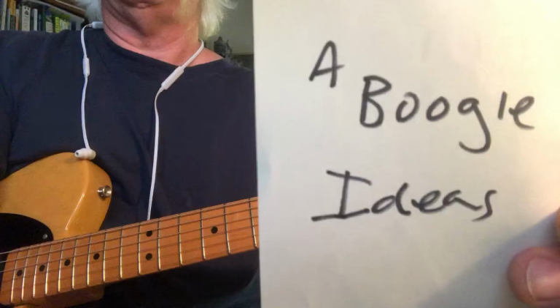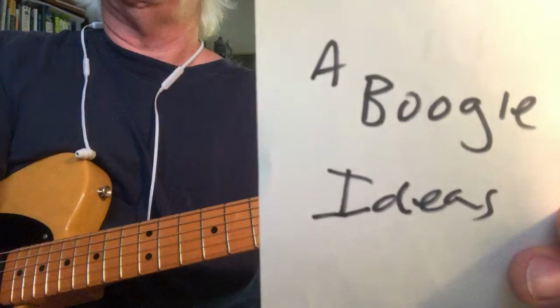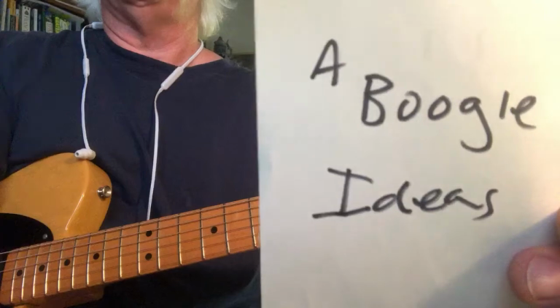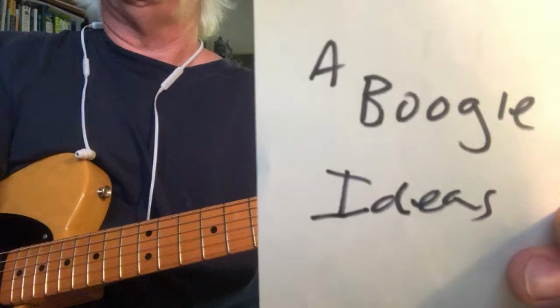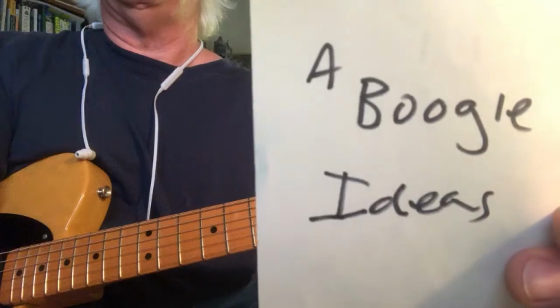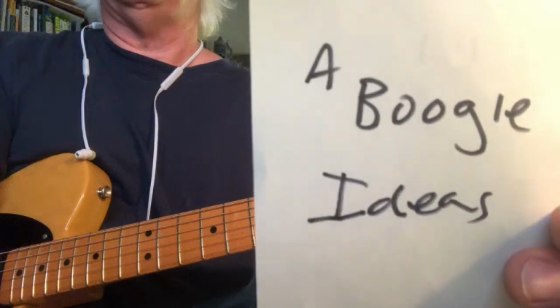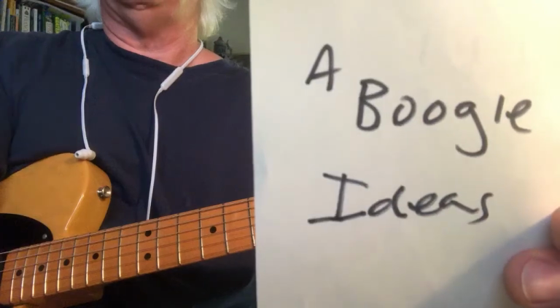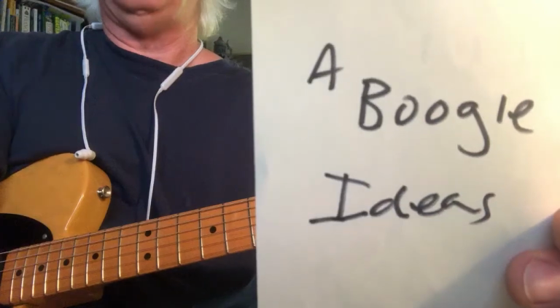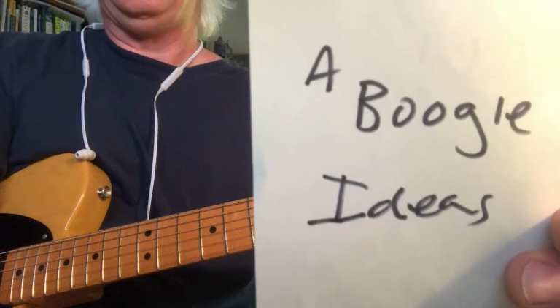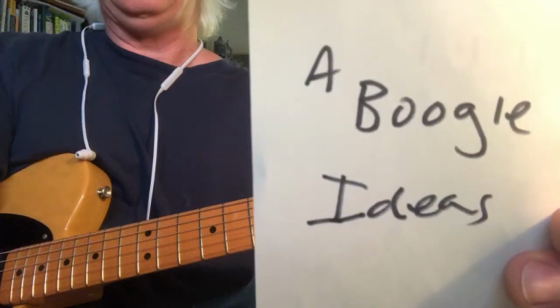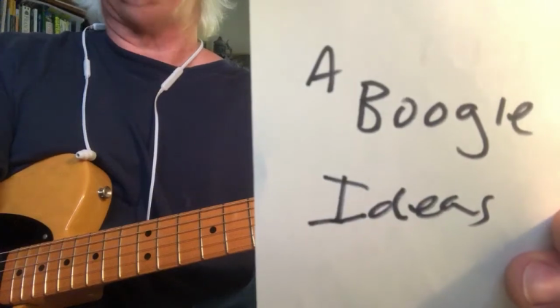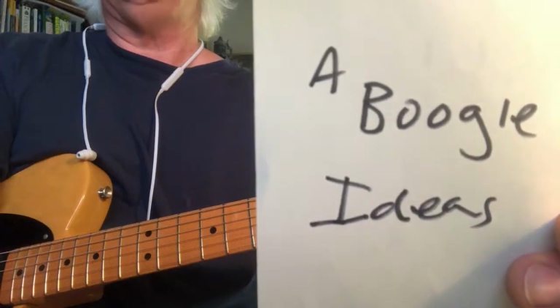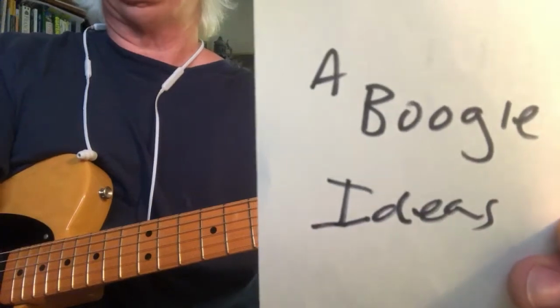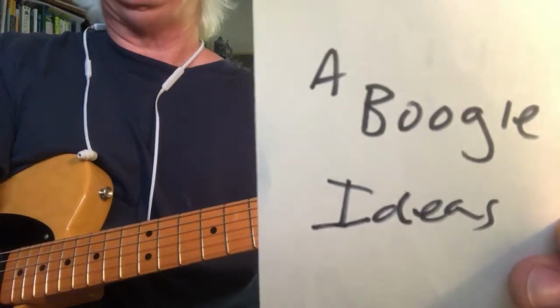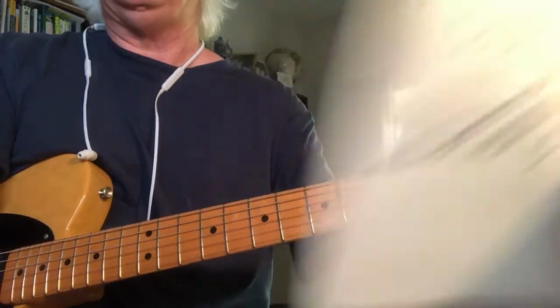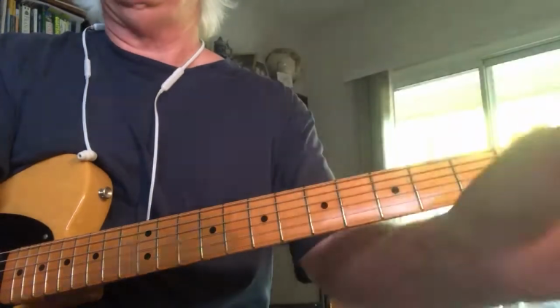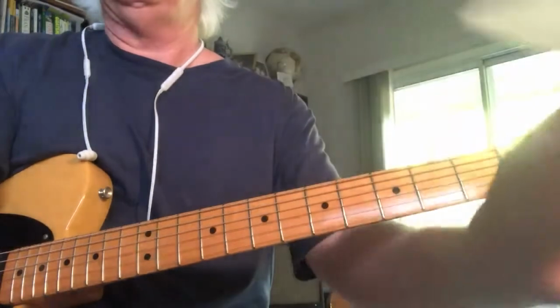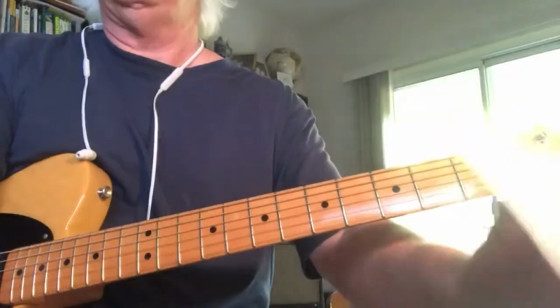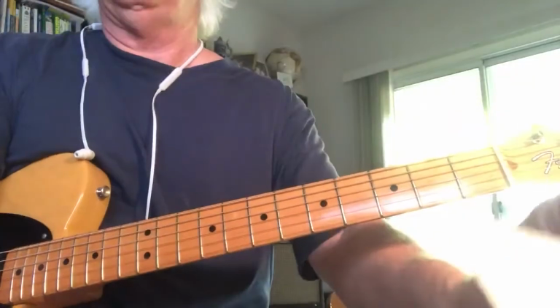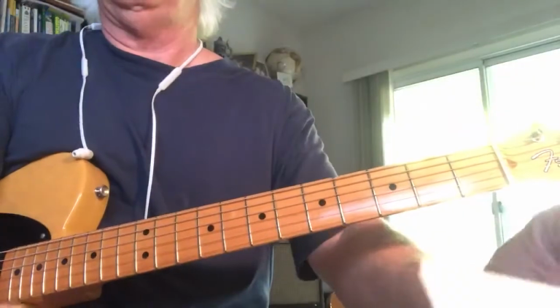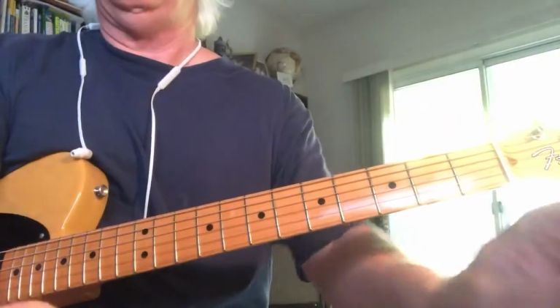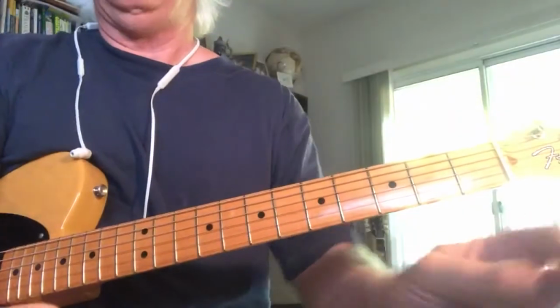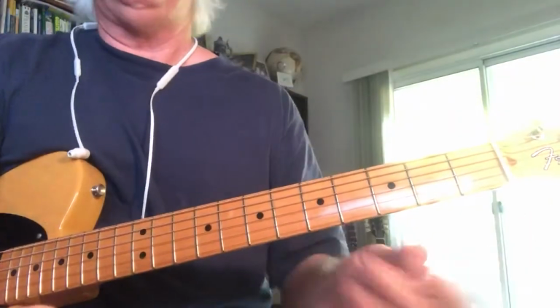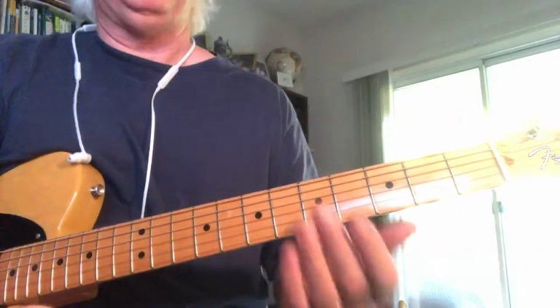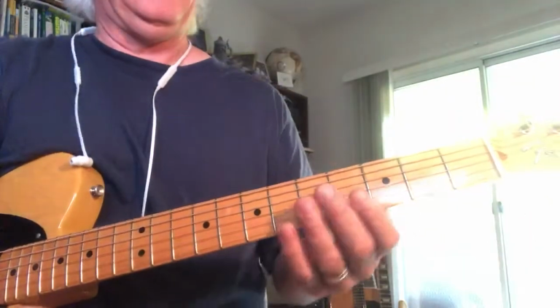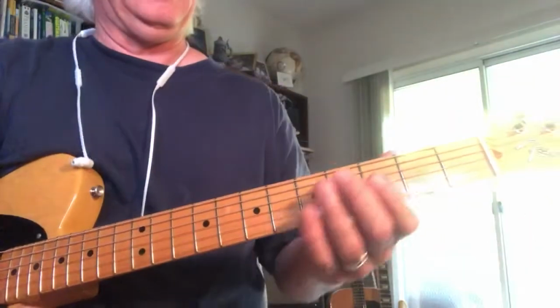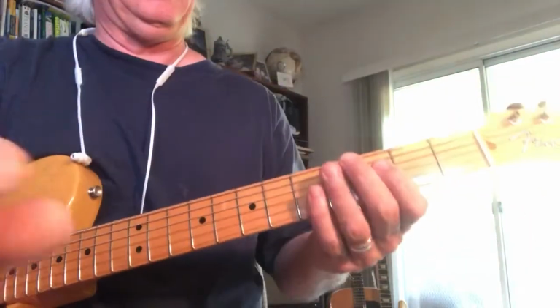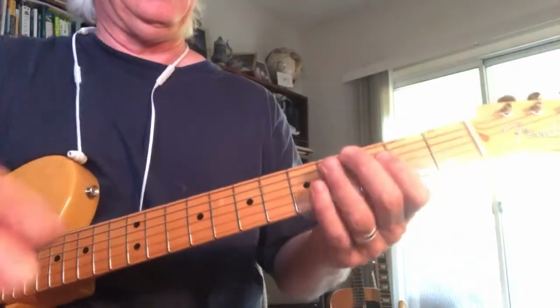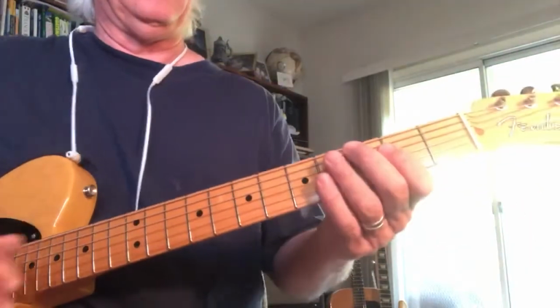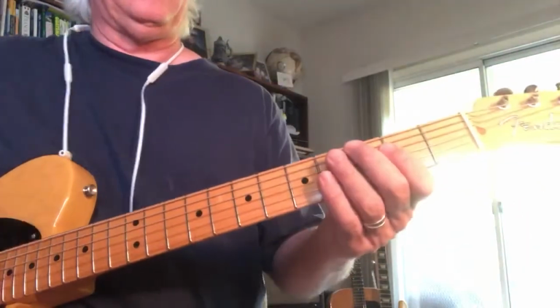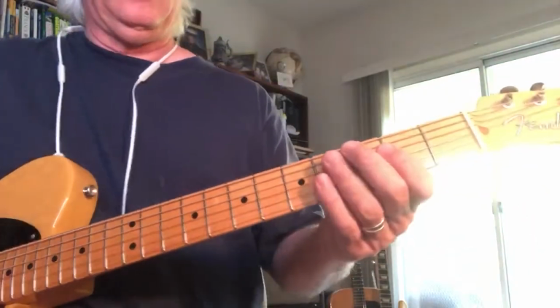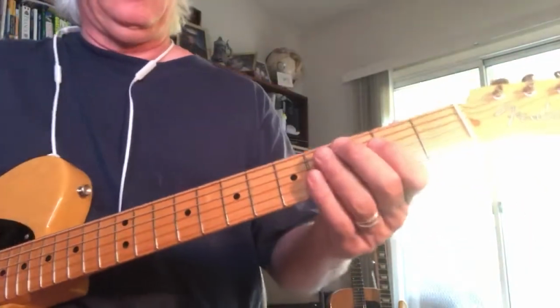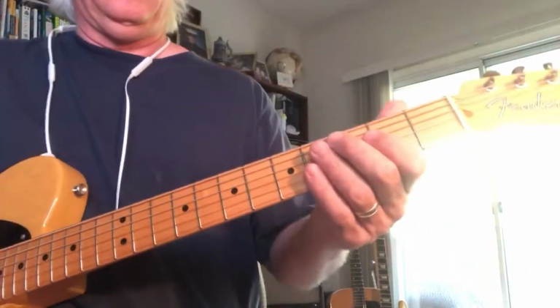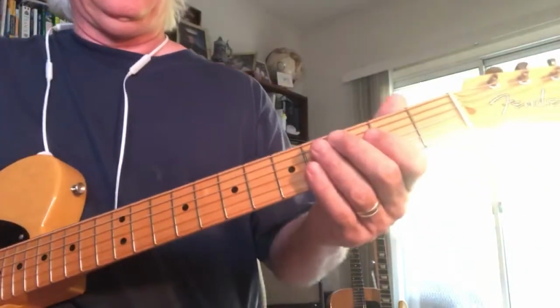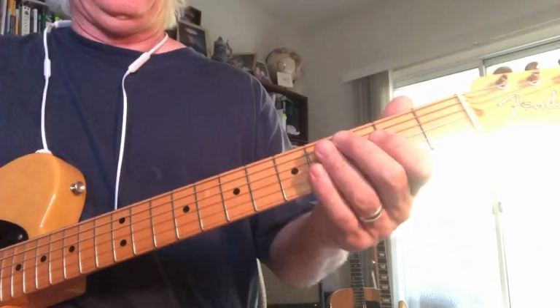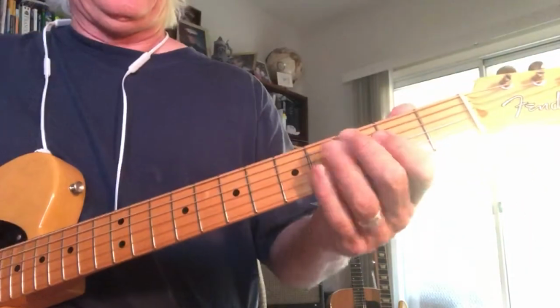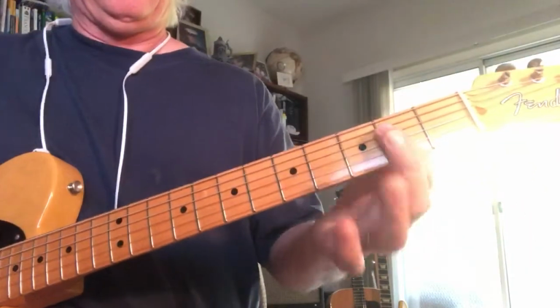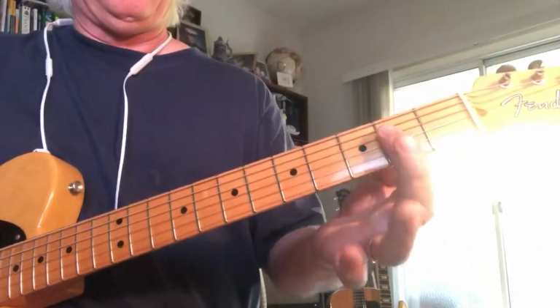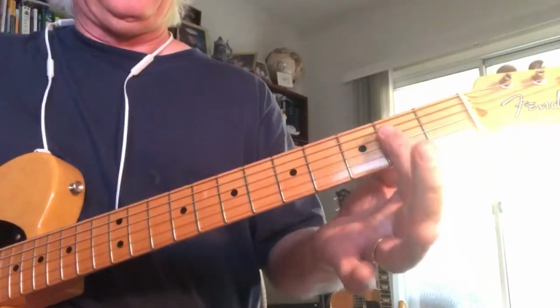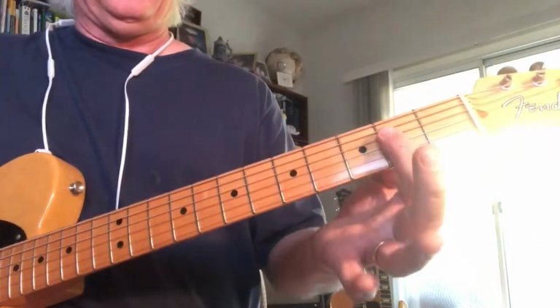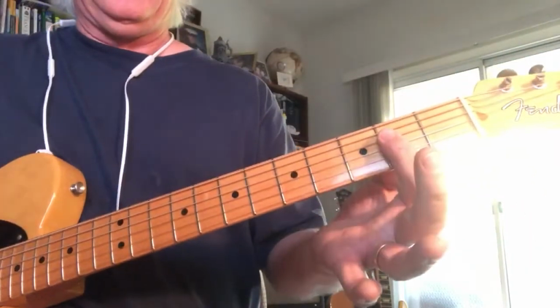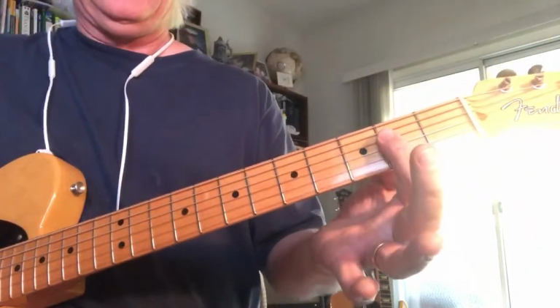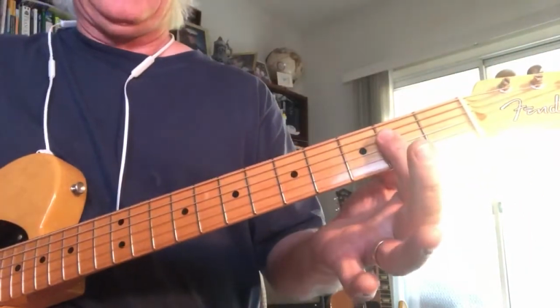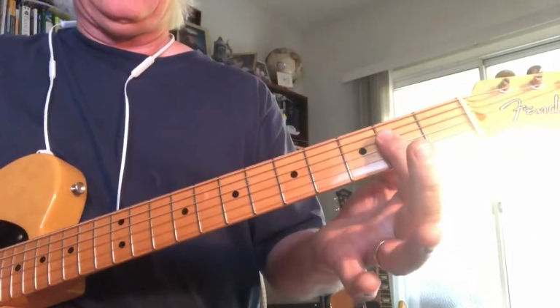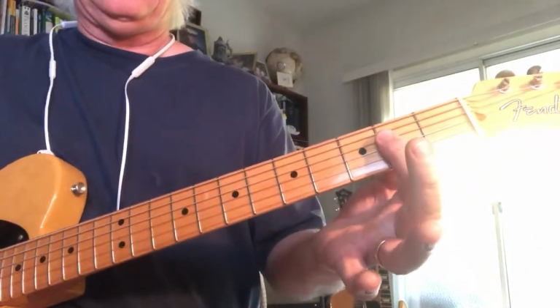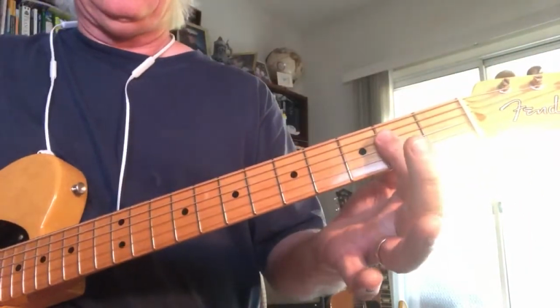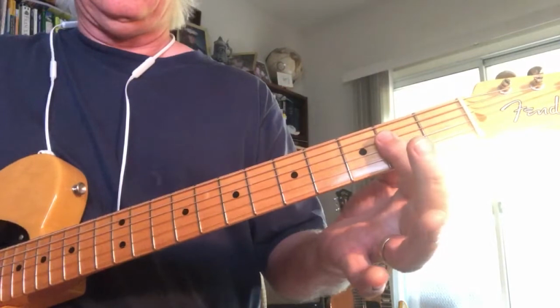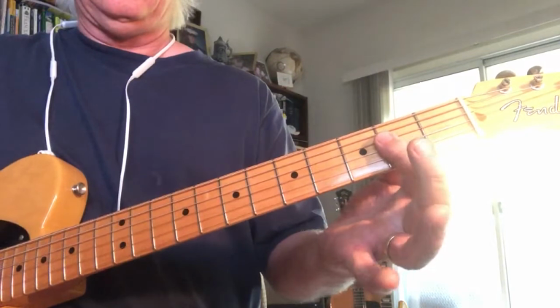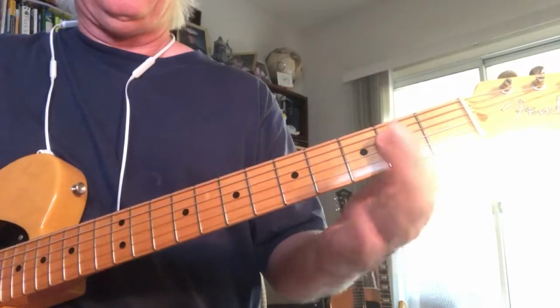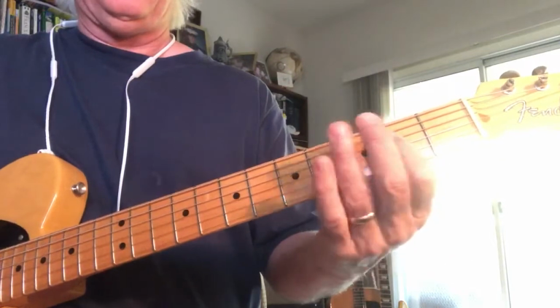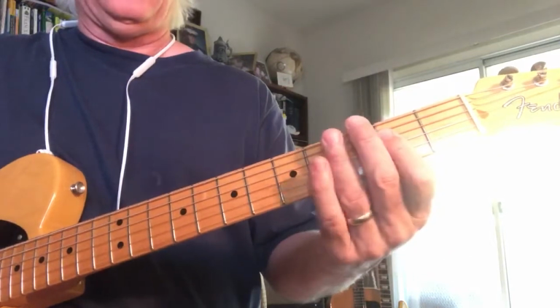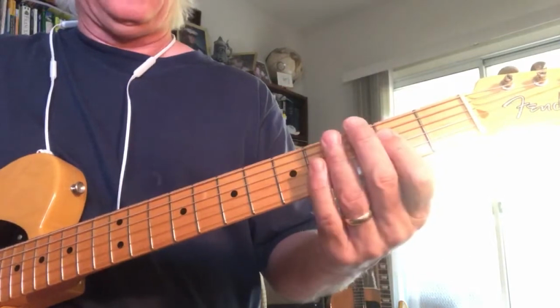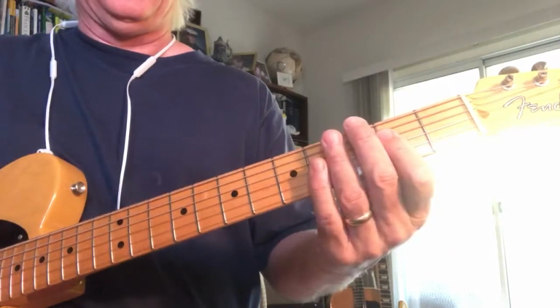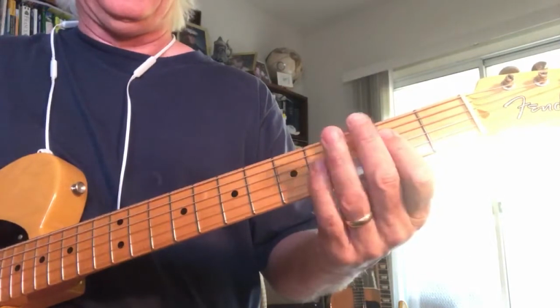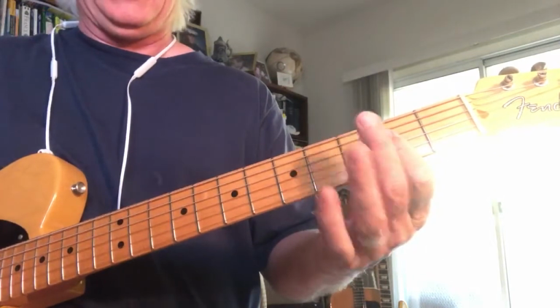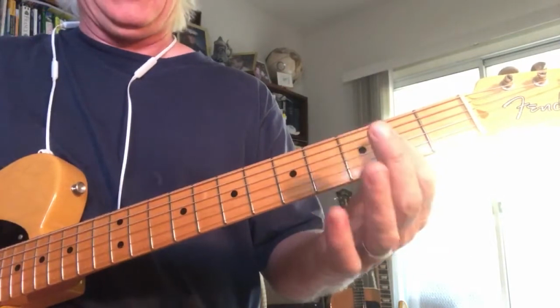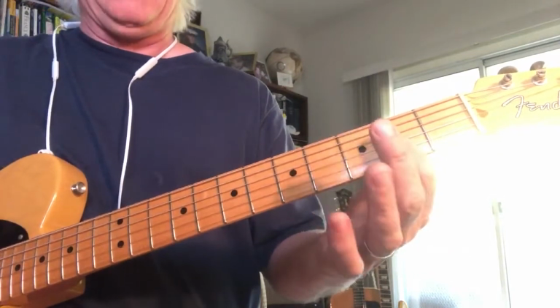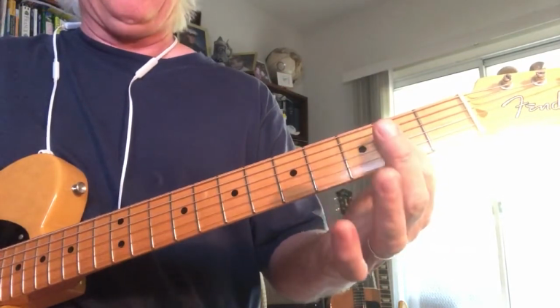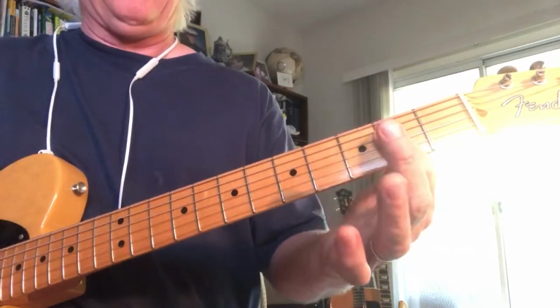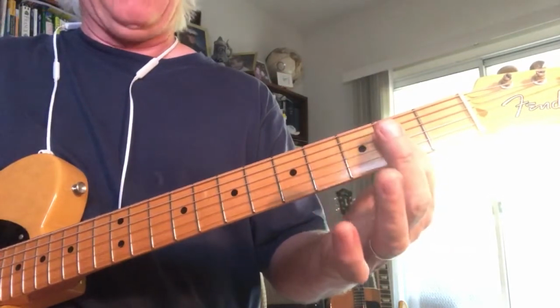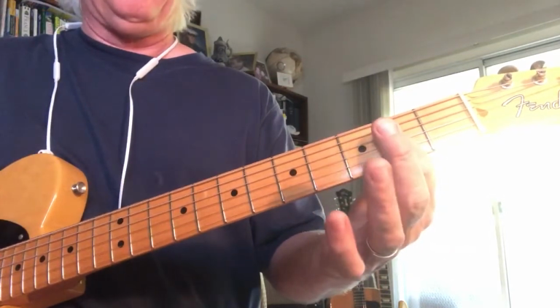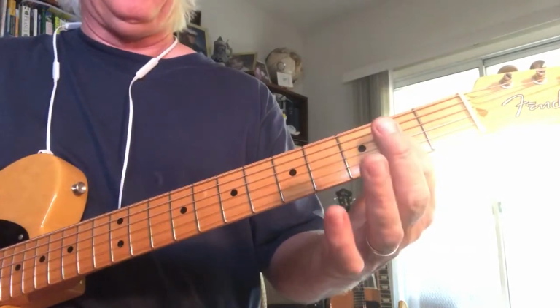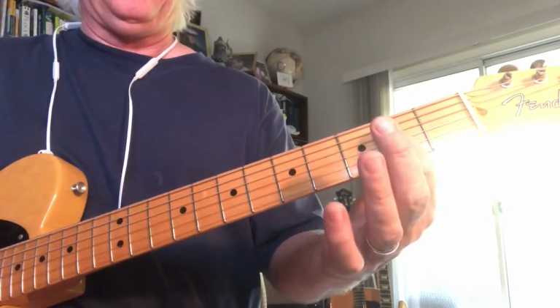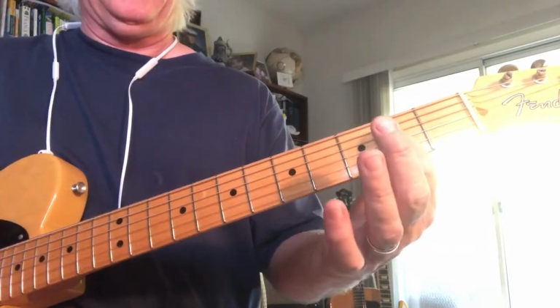So, A Boogie ideas. You have your index on an A 5 1 3.